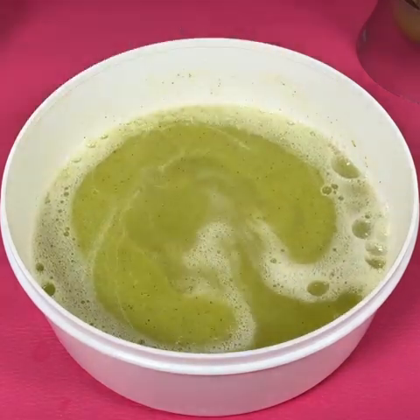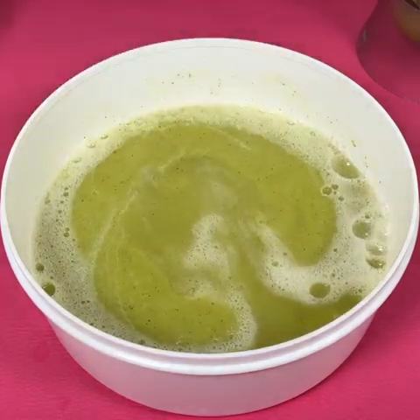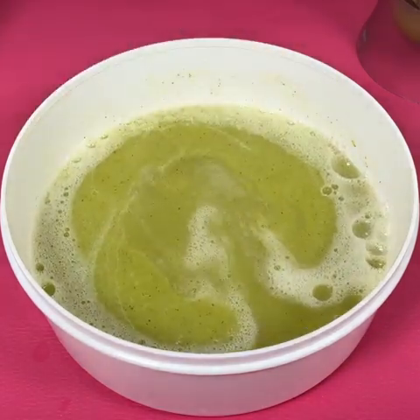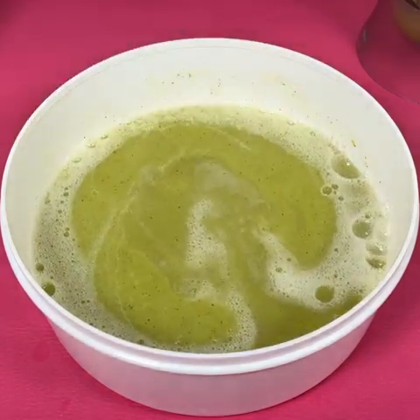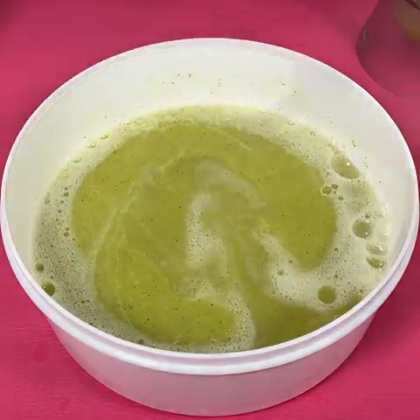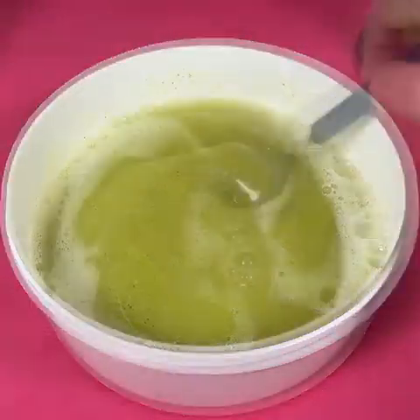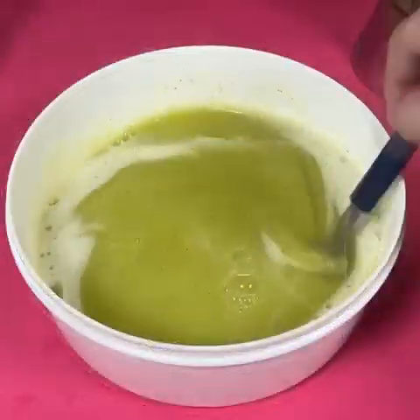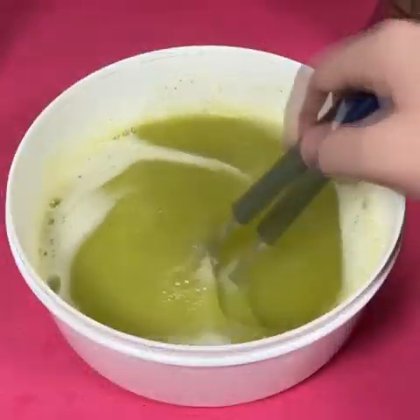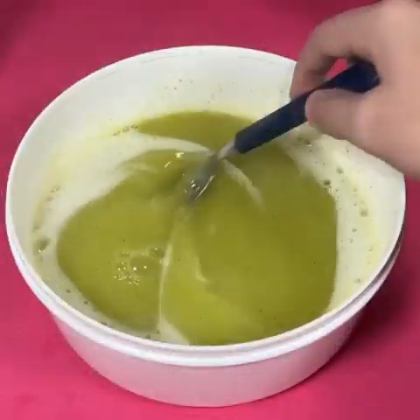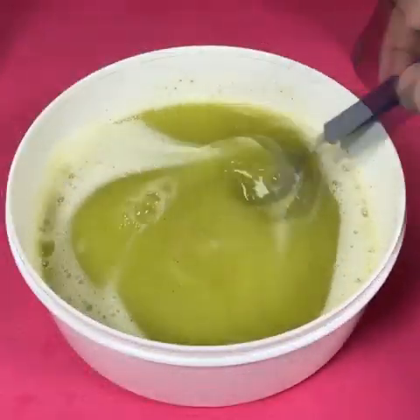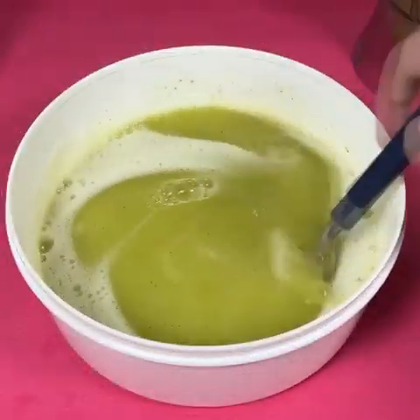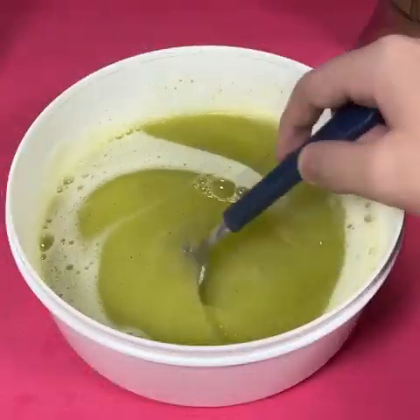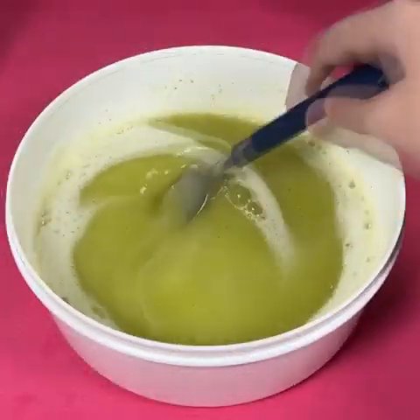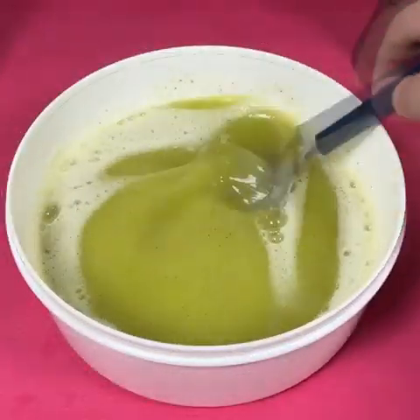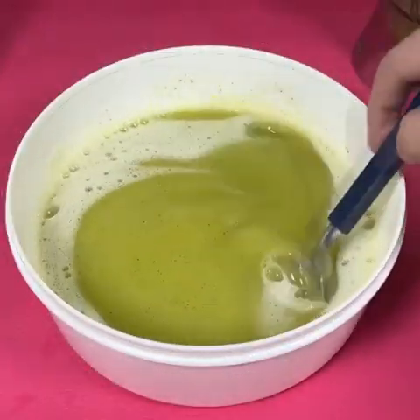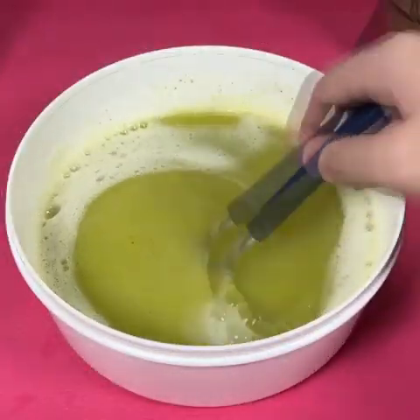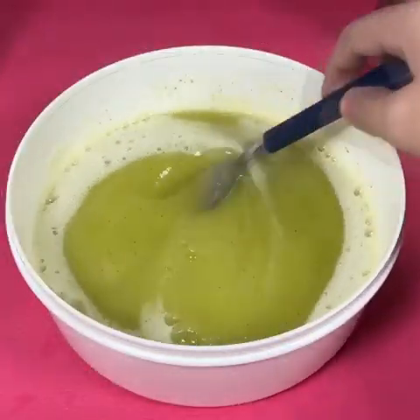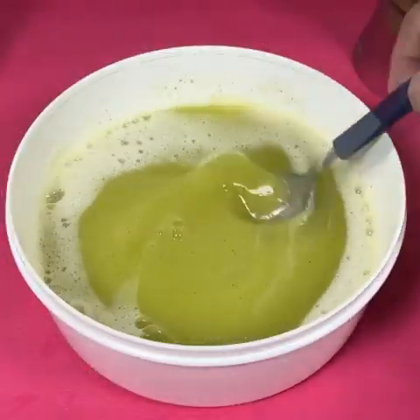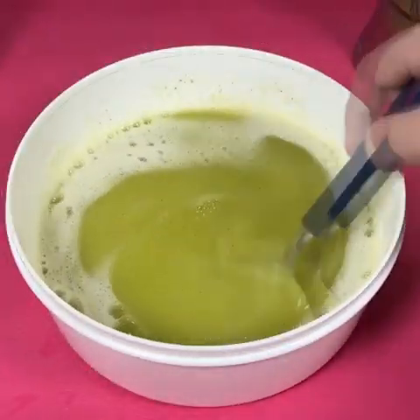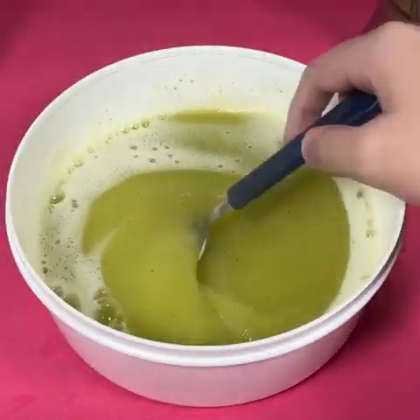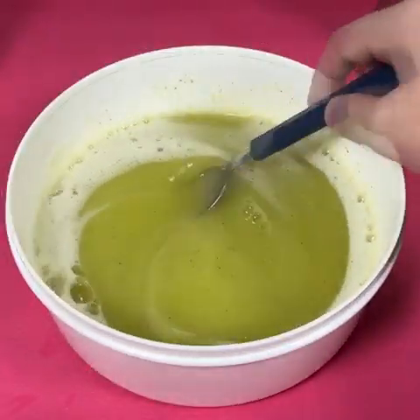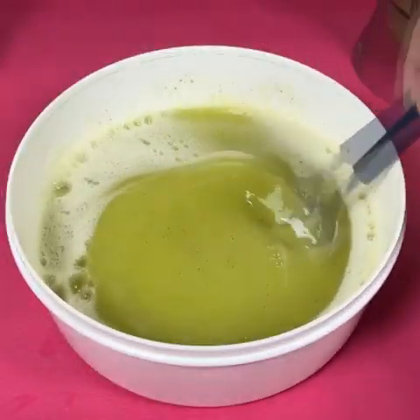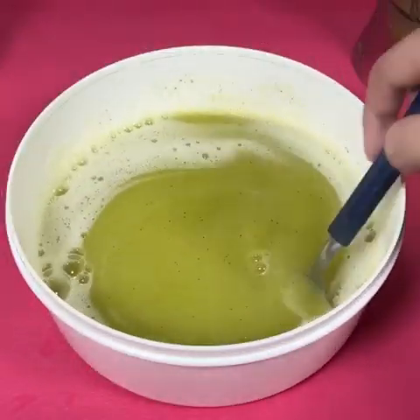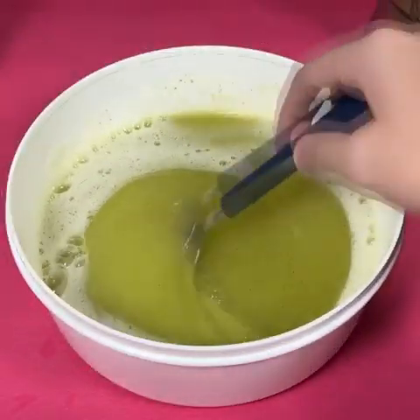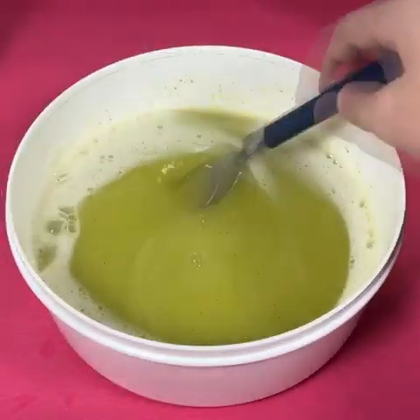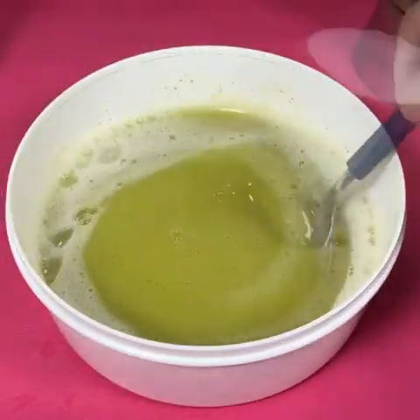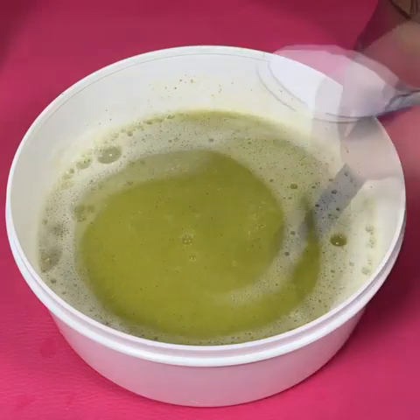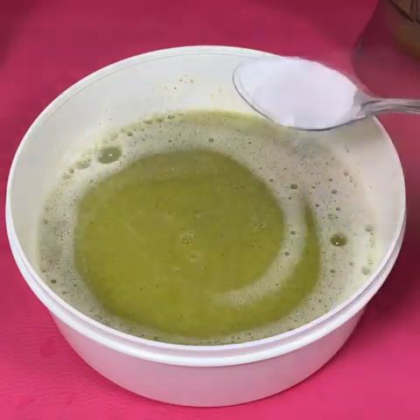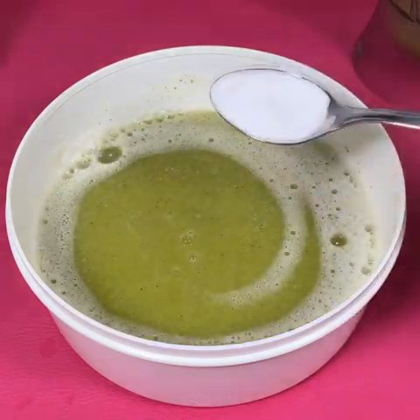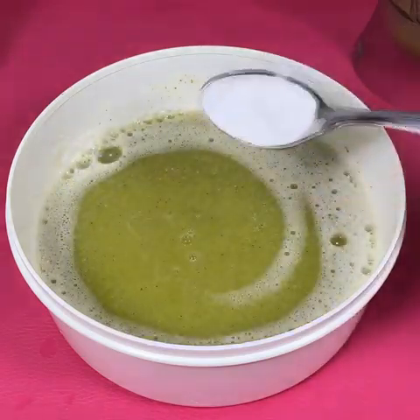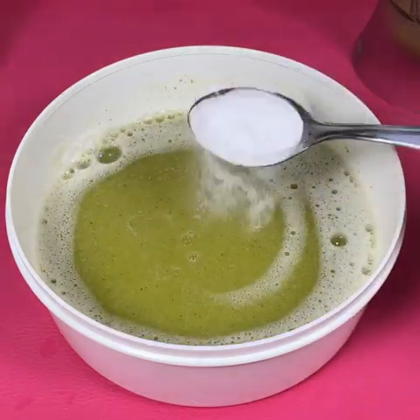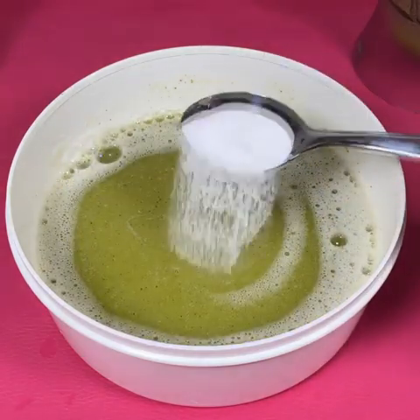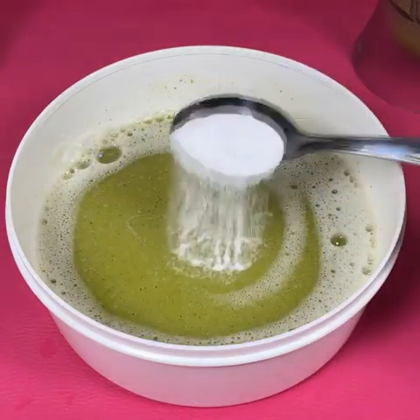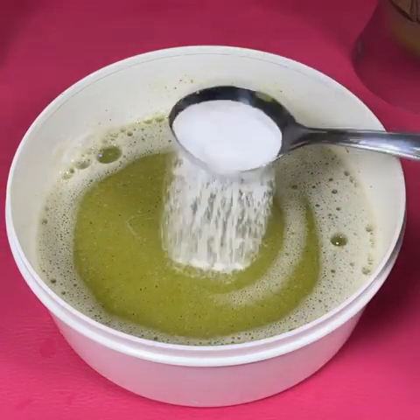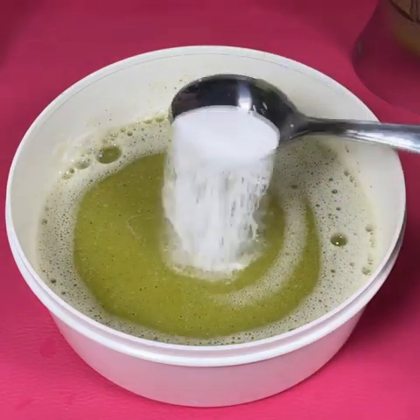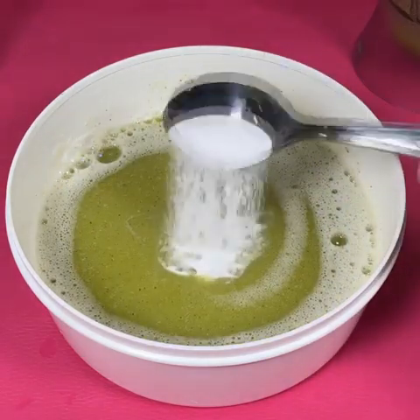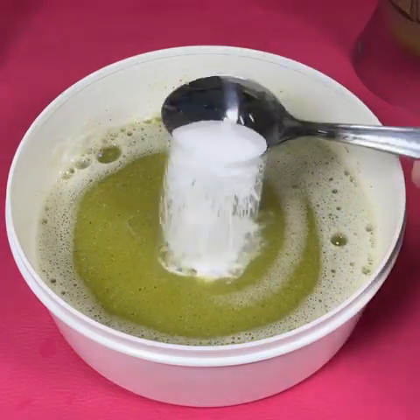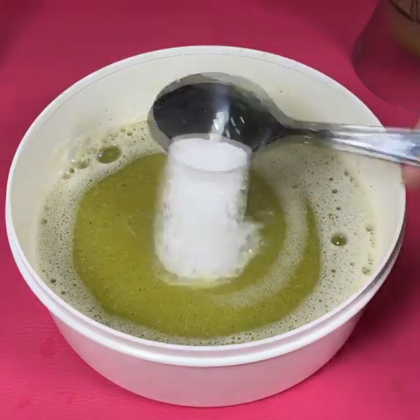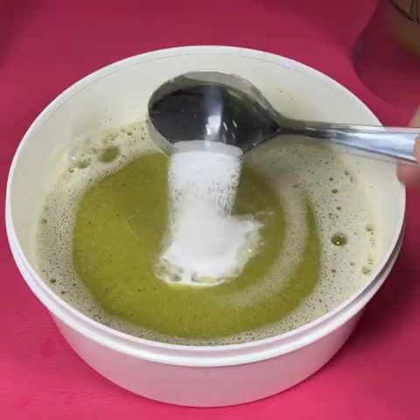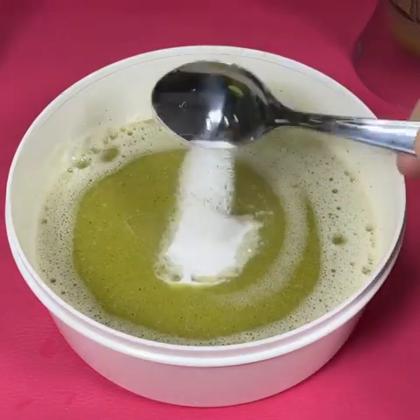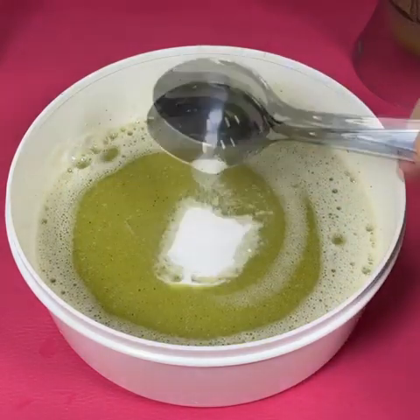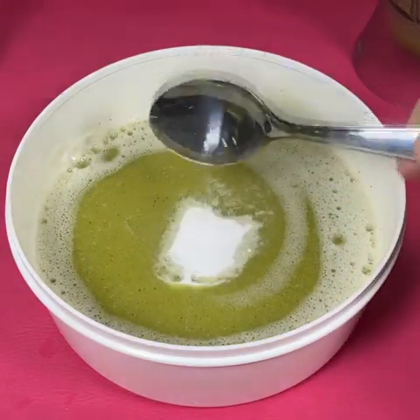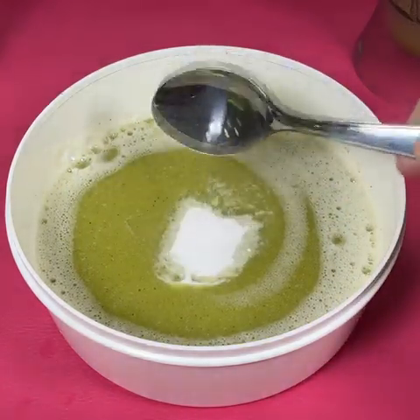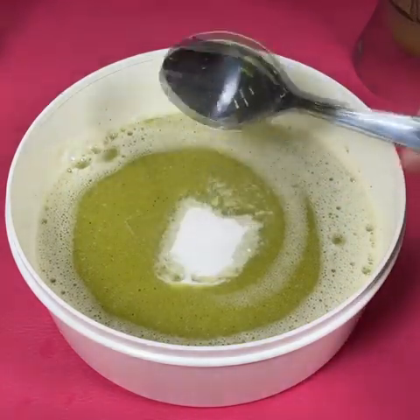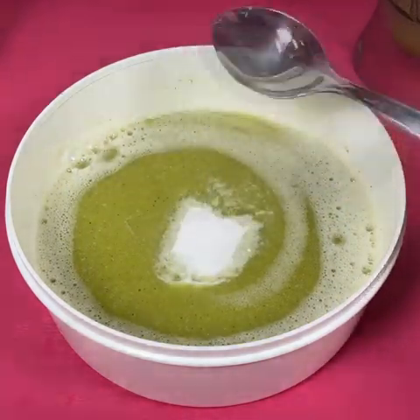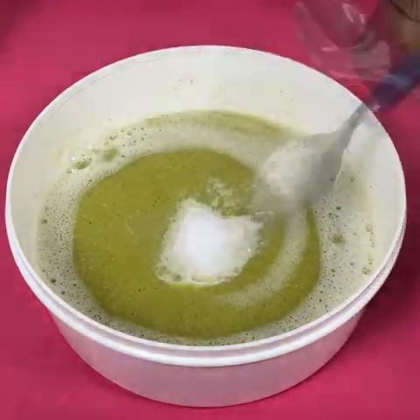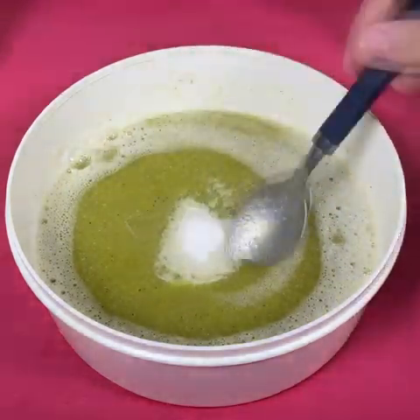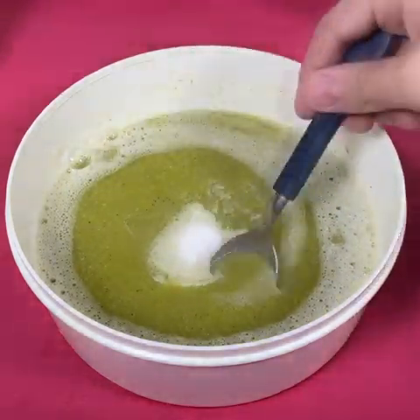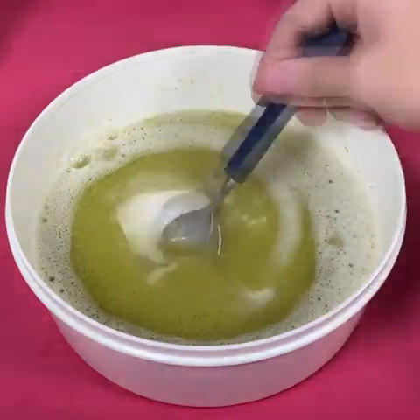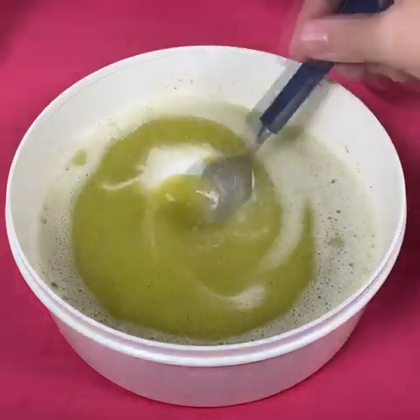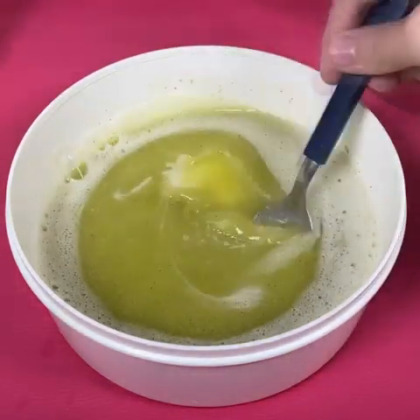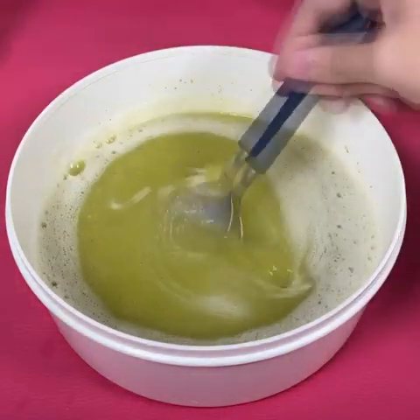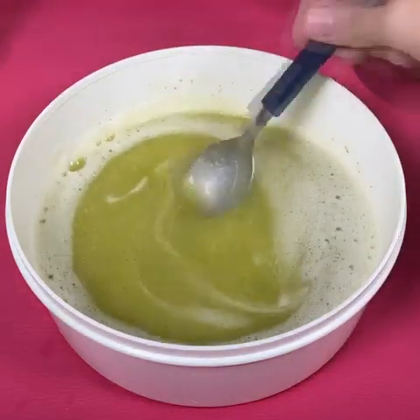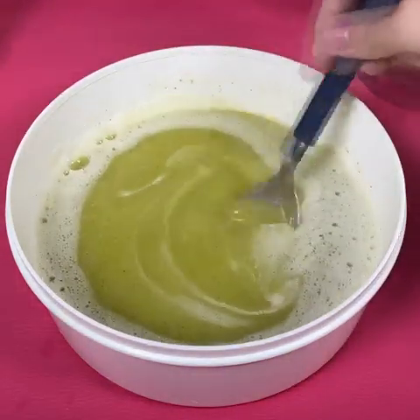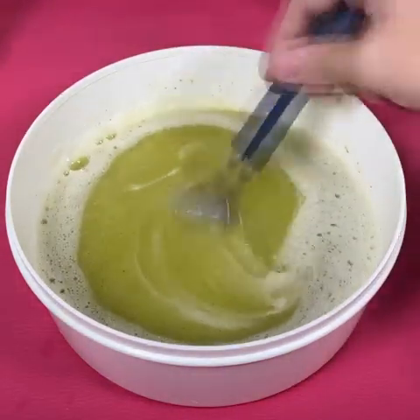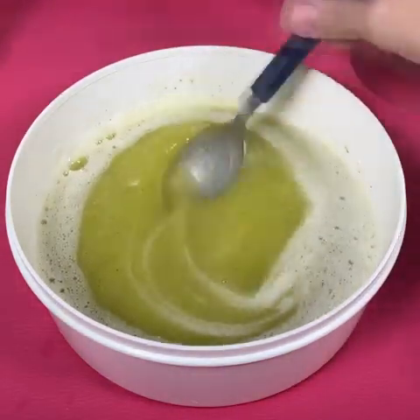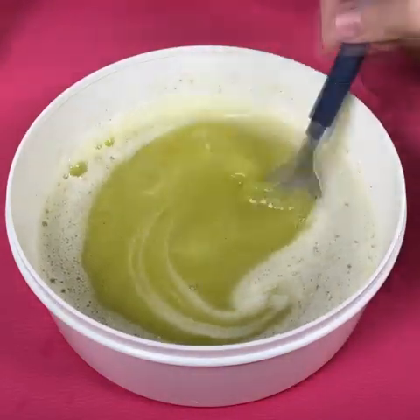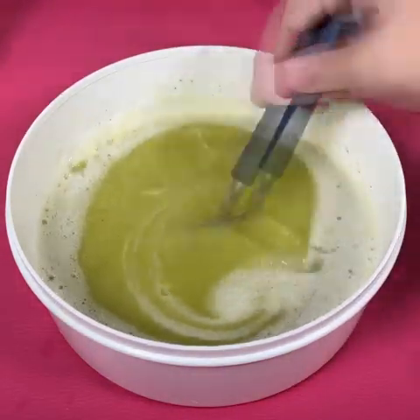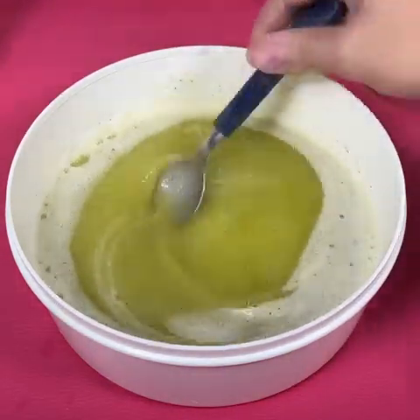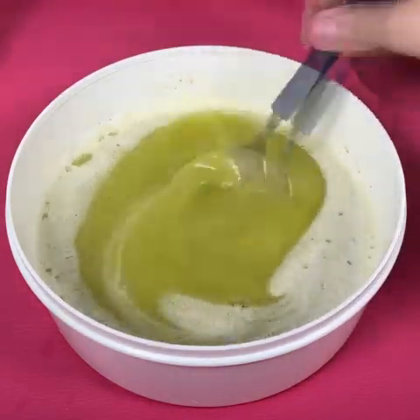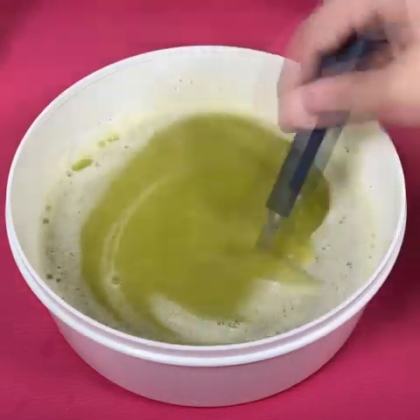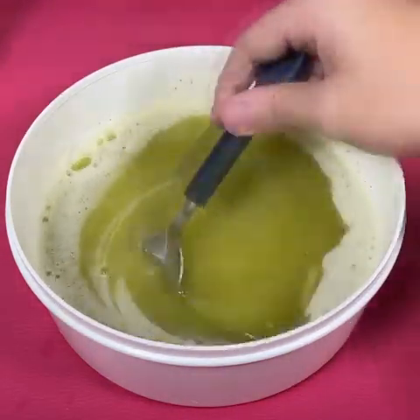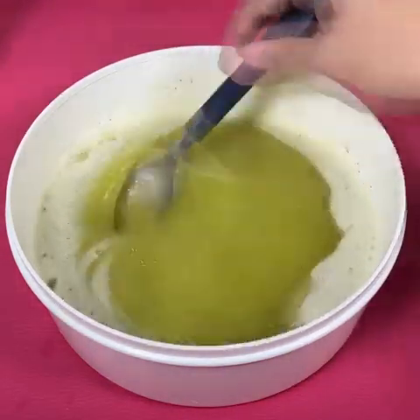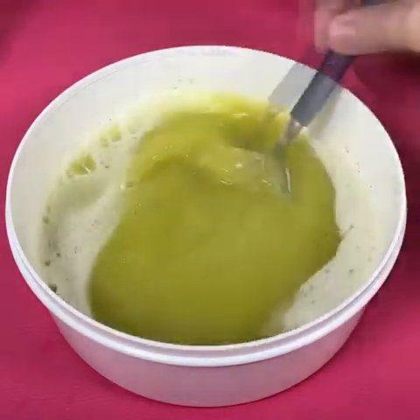We will now add 100ml of alcohol, which will have a drying action. Next we will add a spoonful of baking soda, which is bactericidal and bleaching, and can never be missing.